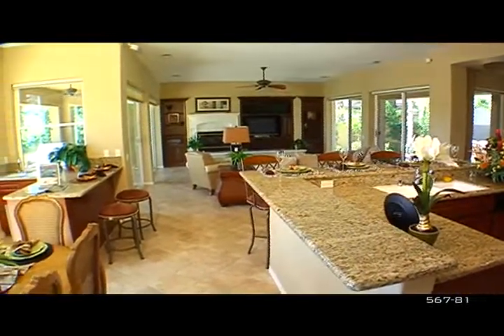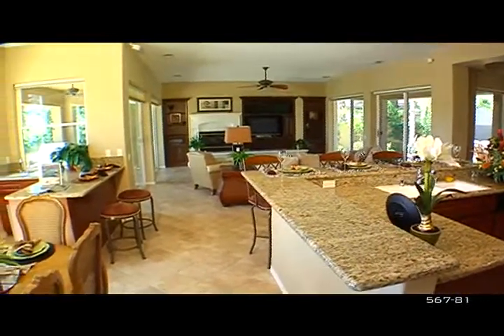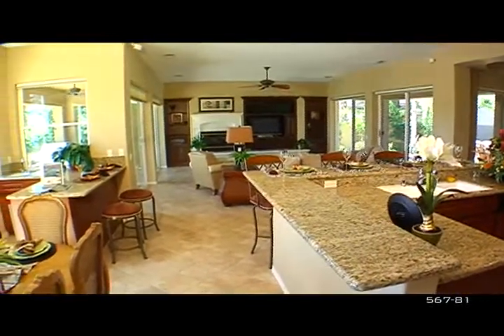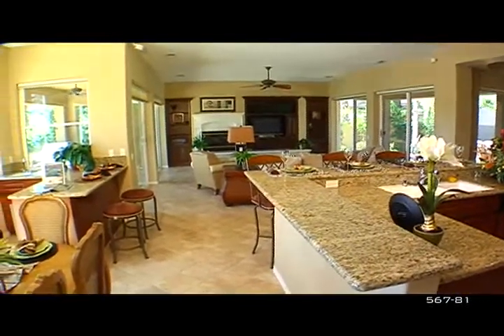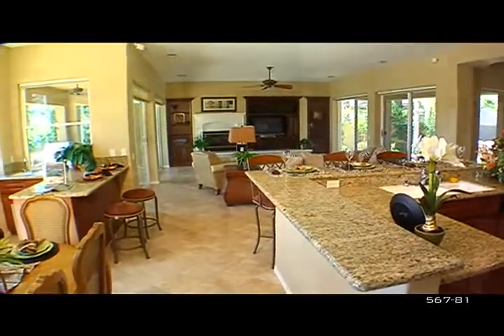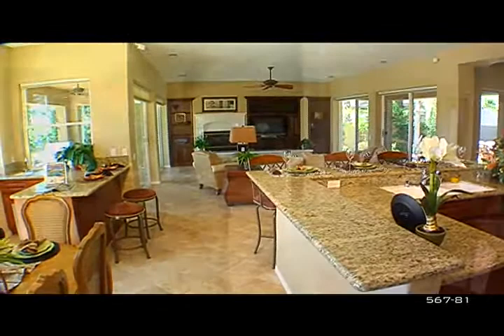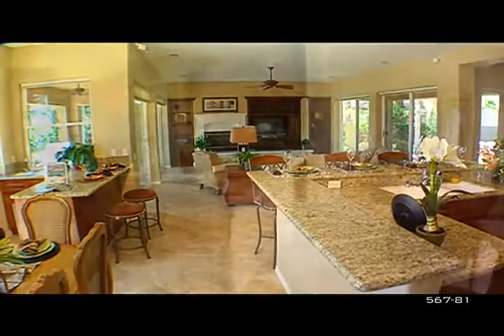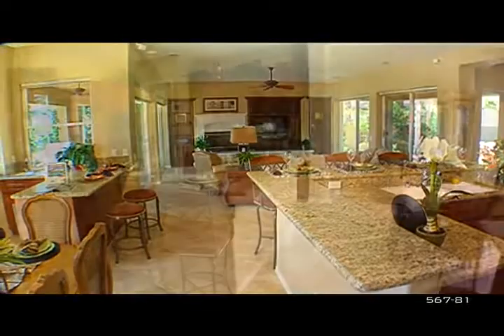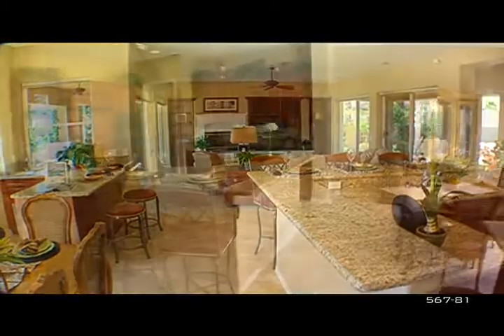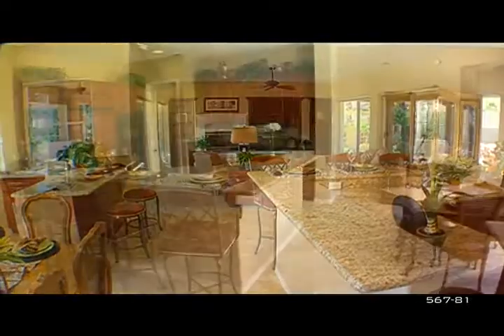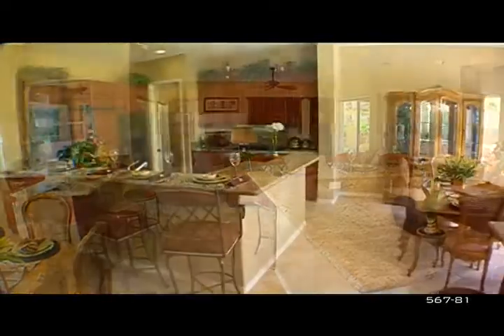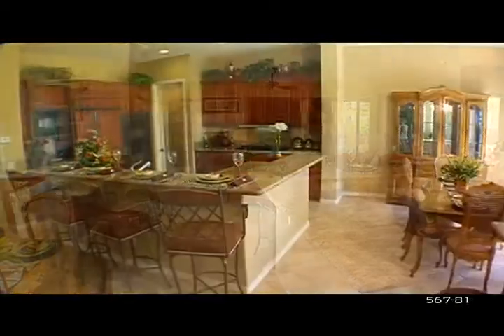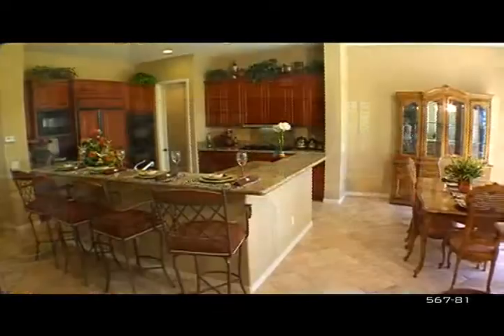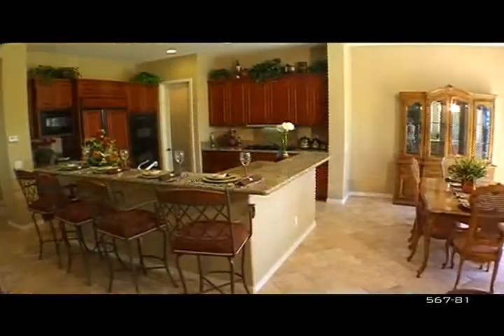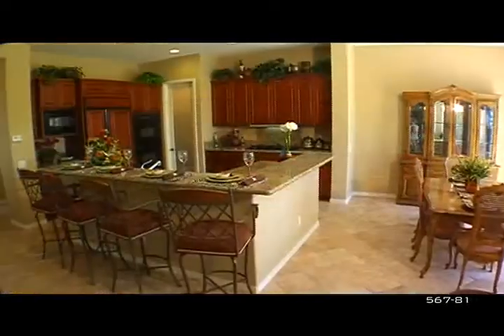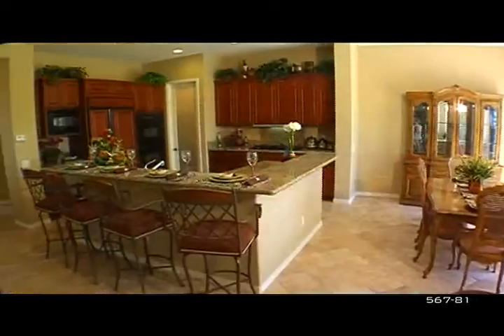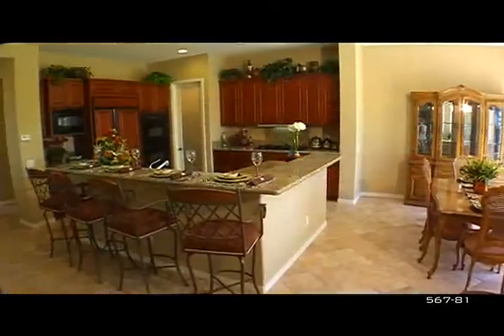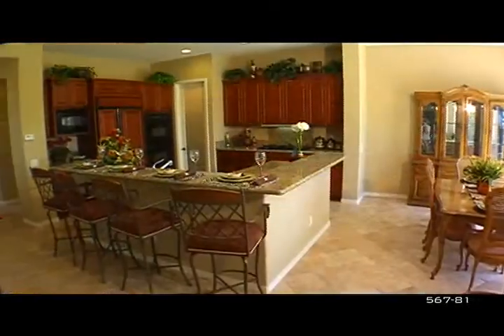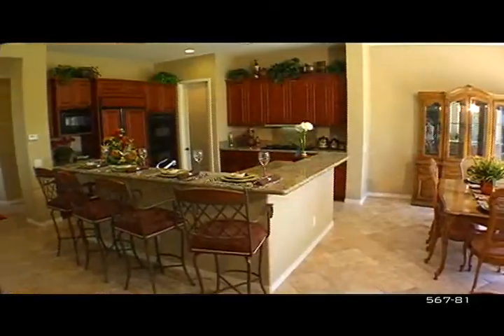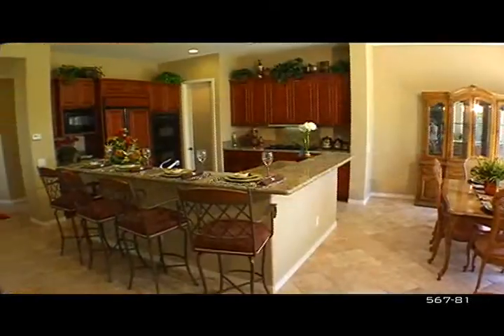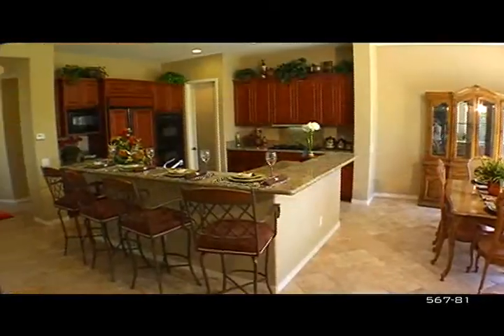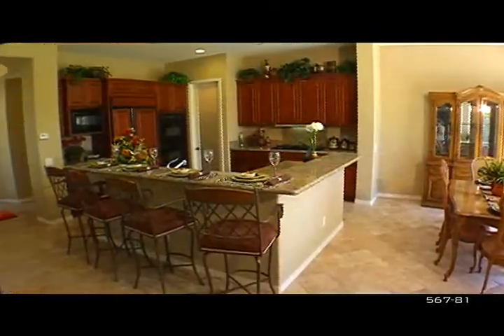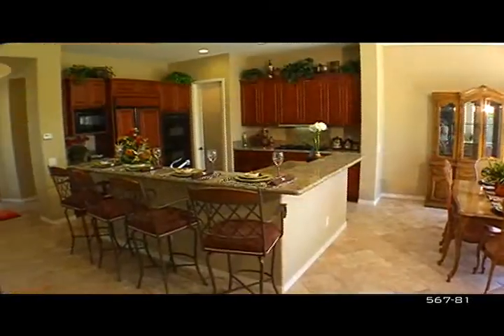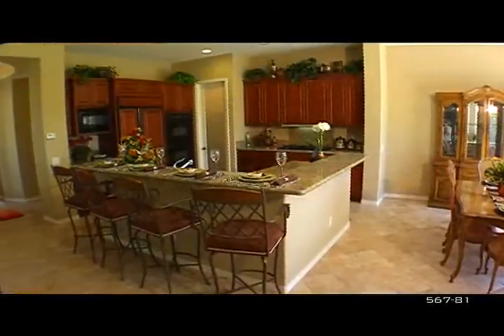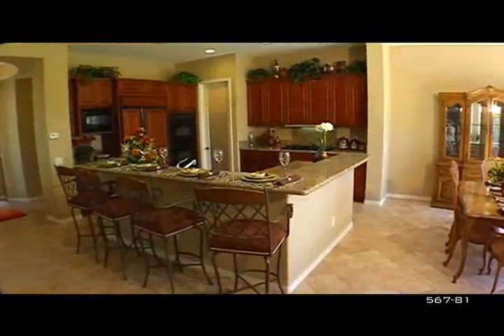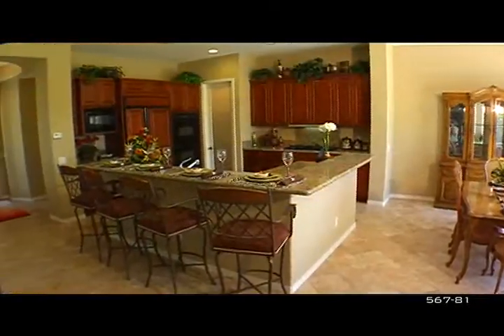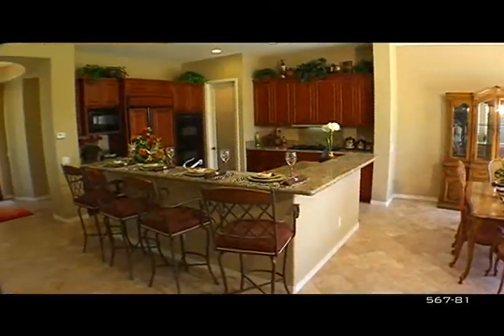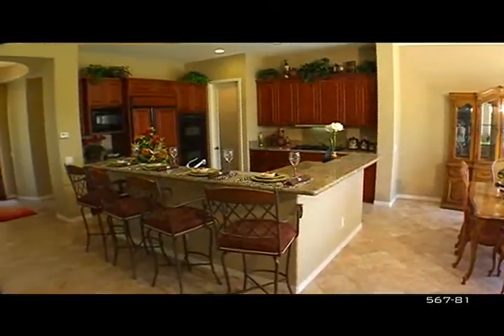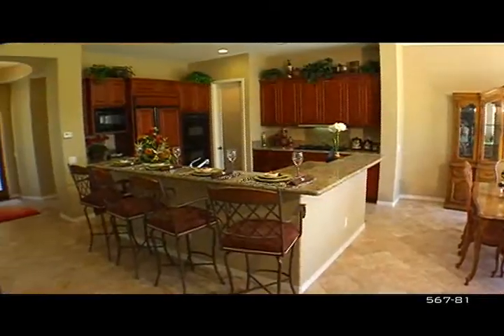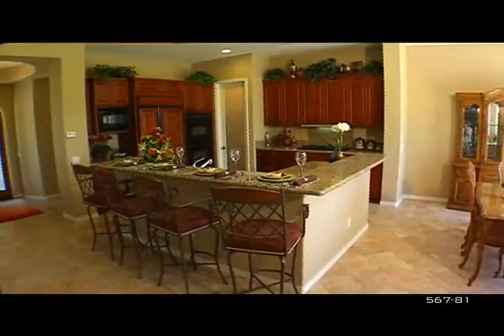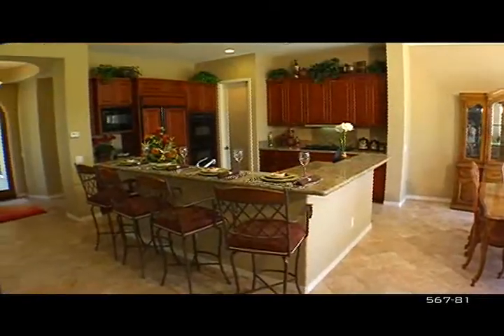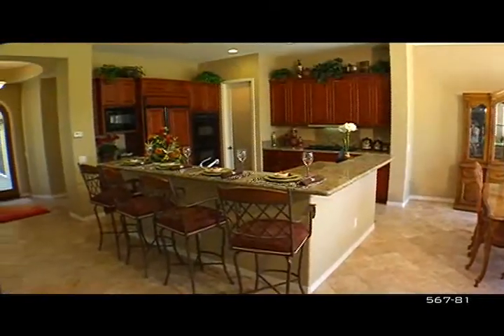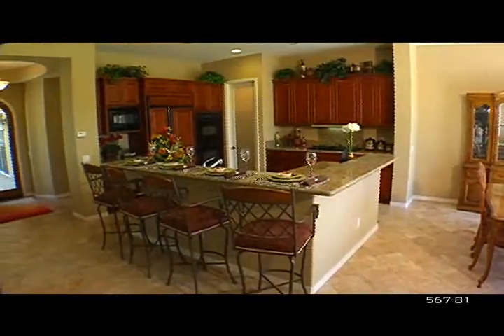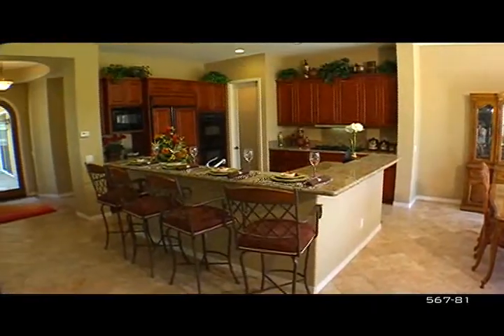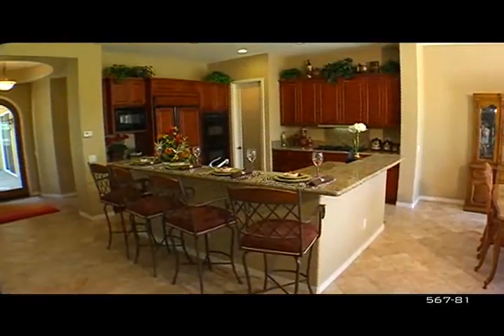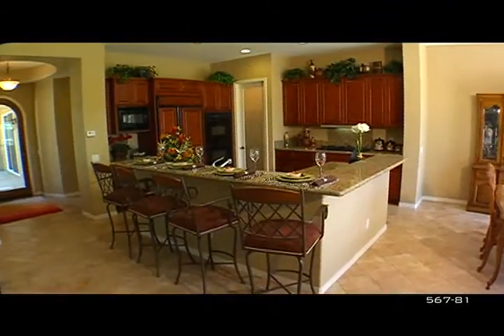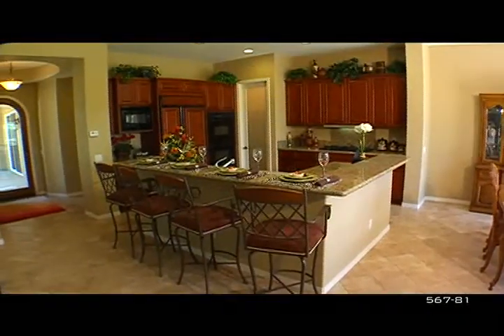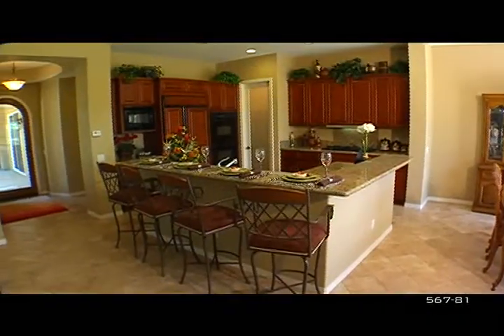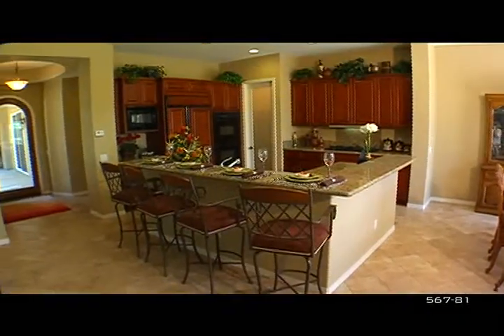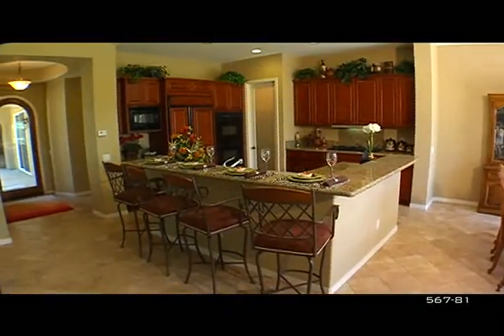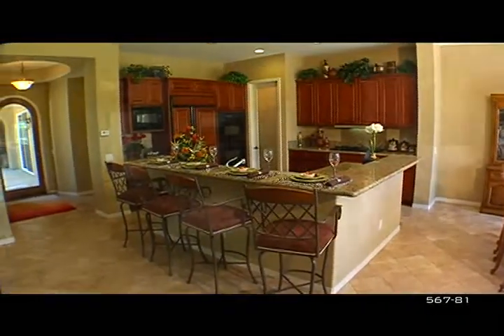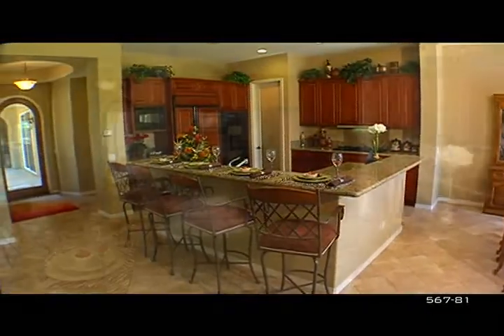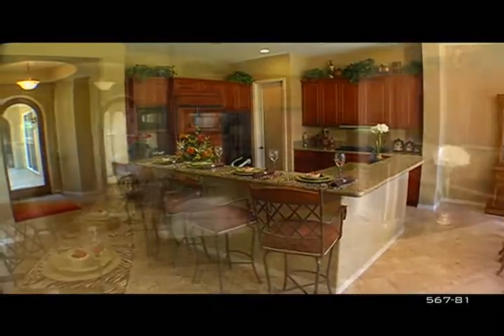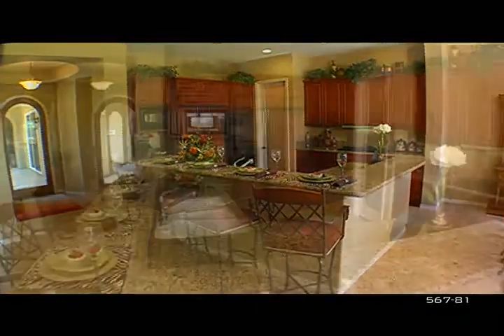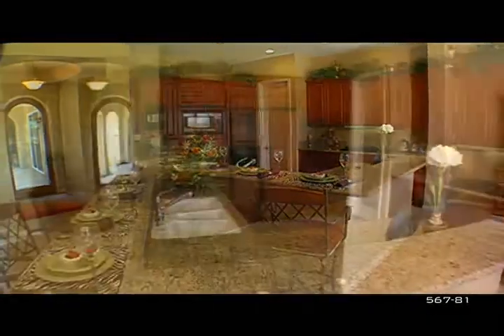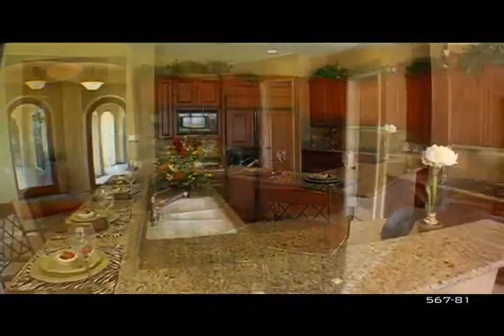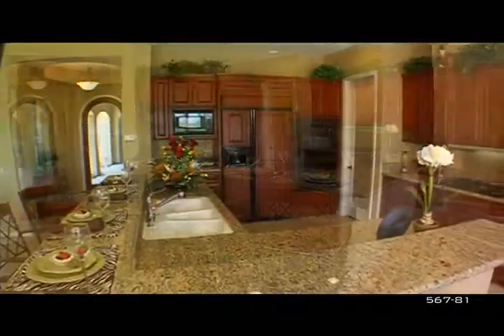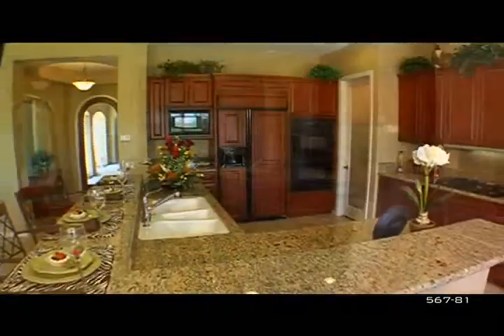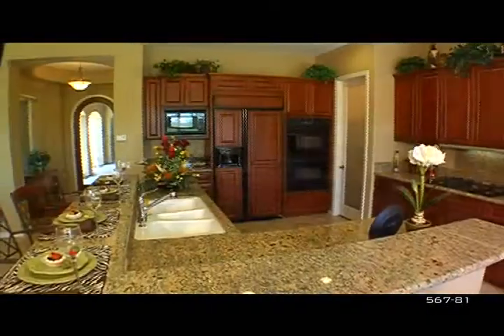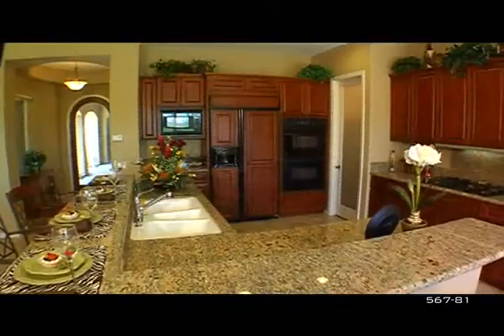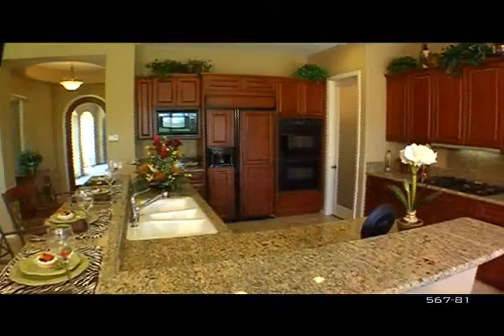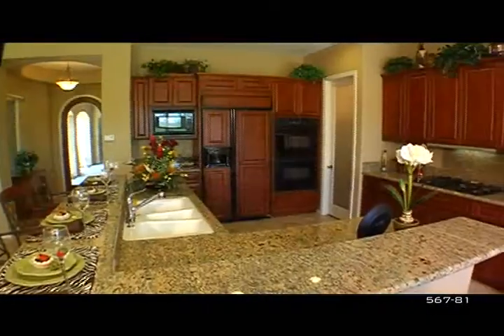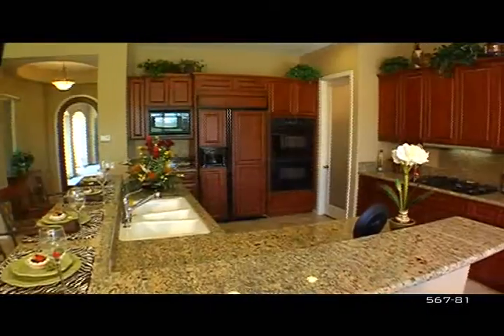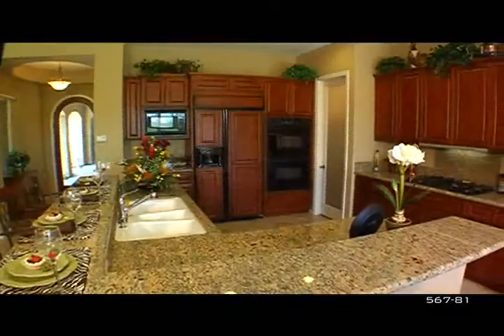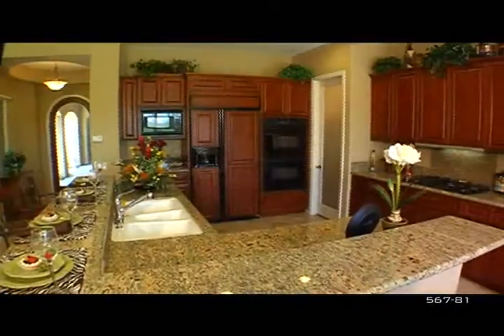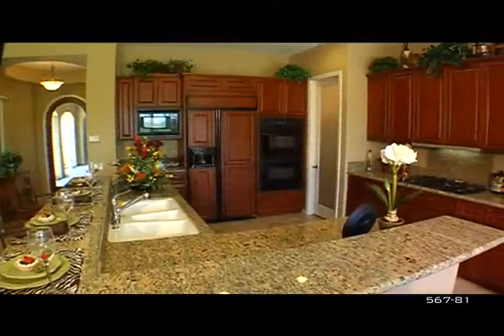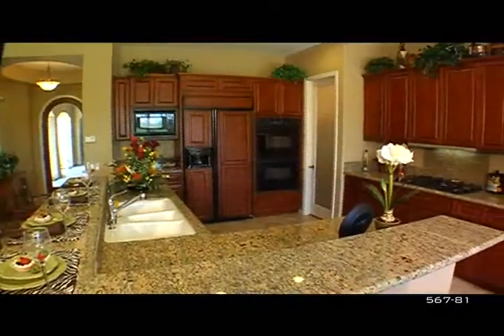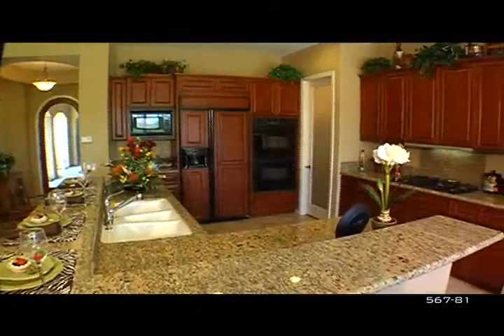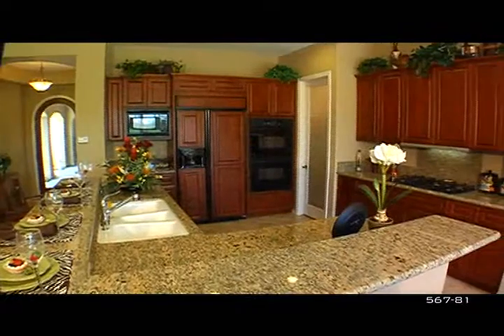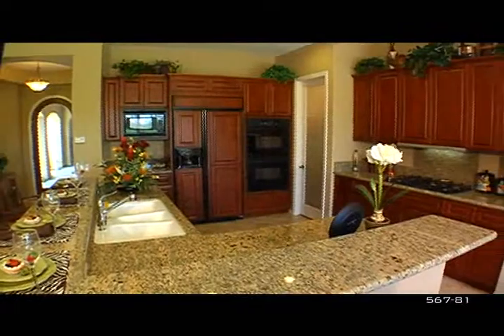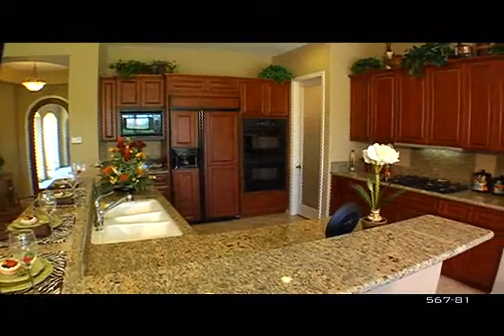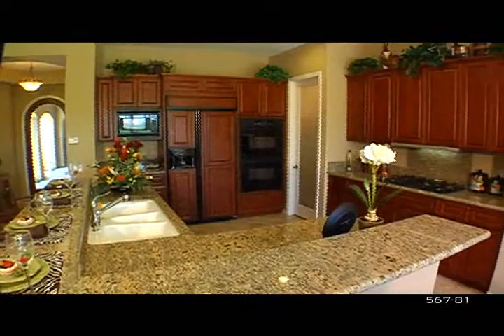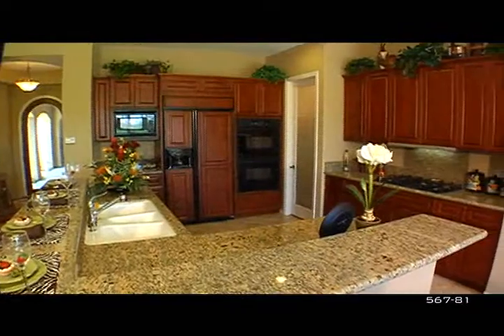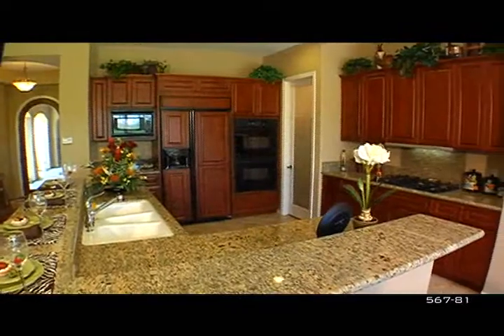It's spacious, light, and bright, with a kitchen breakfast bar and more than ample deep-rich cabinets, offered at $799,000.